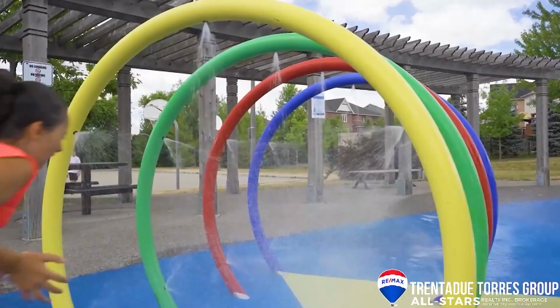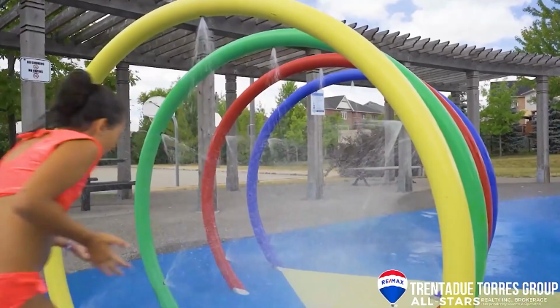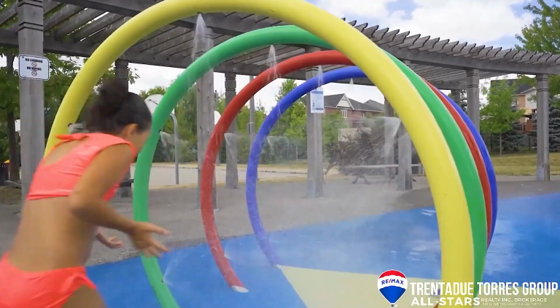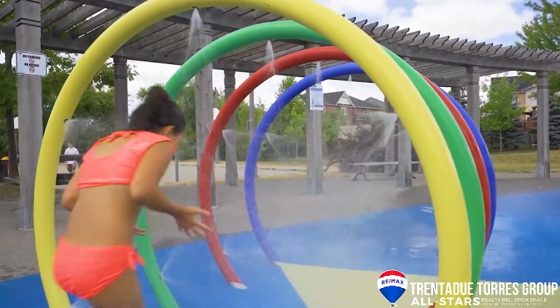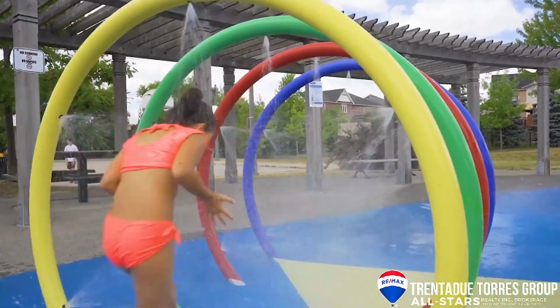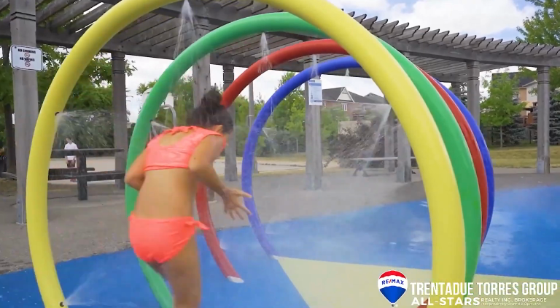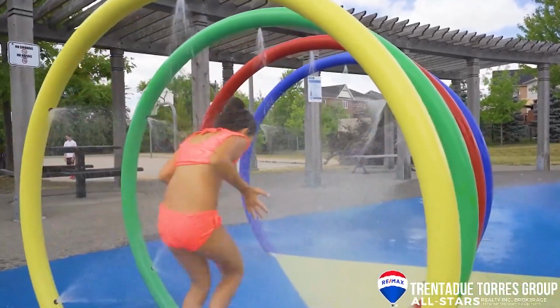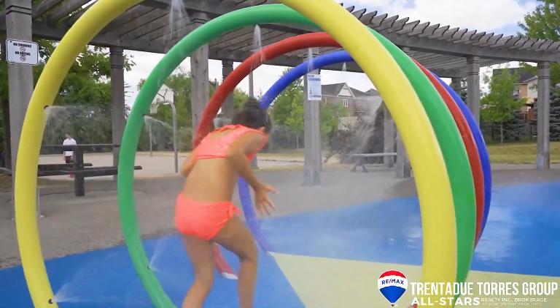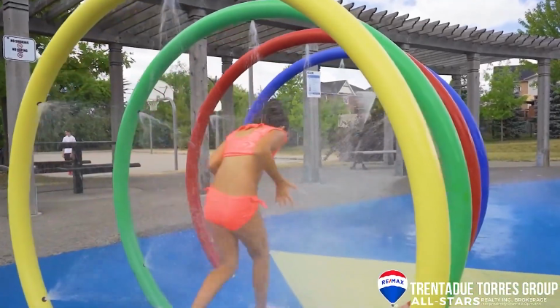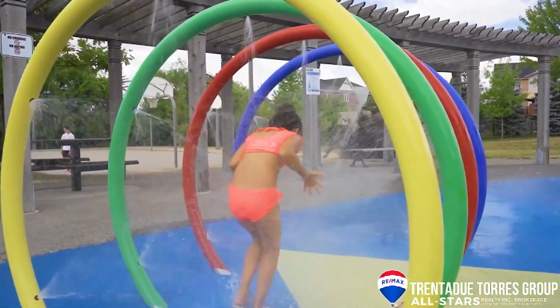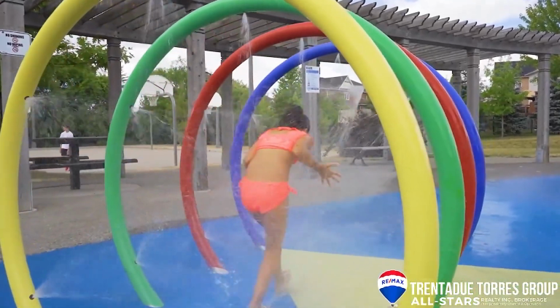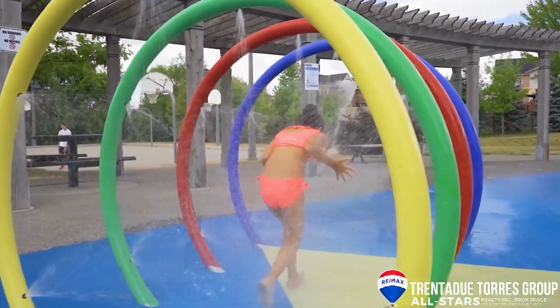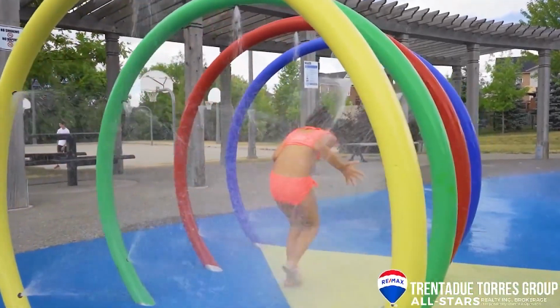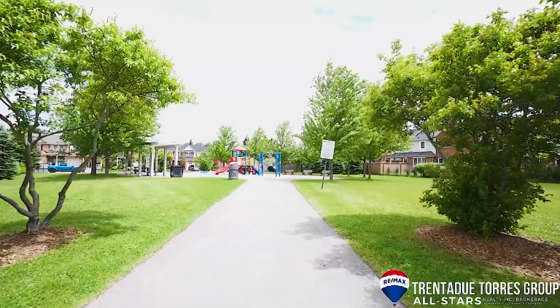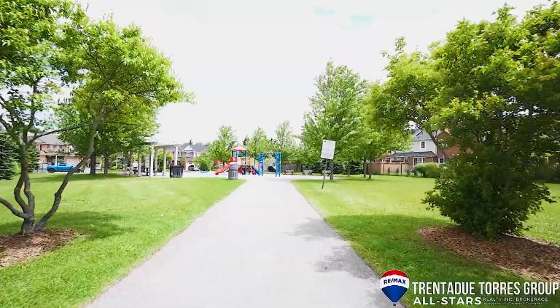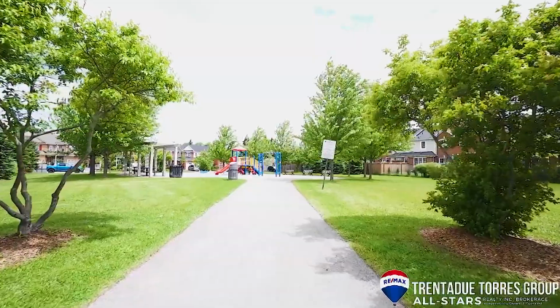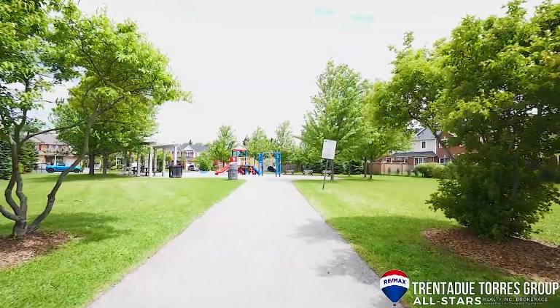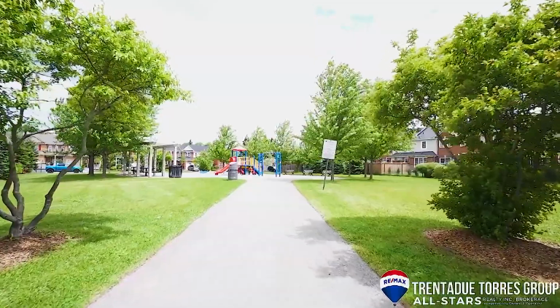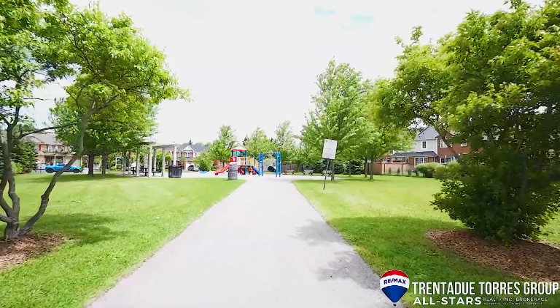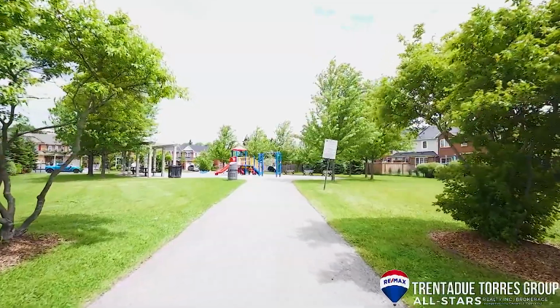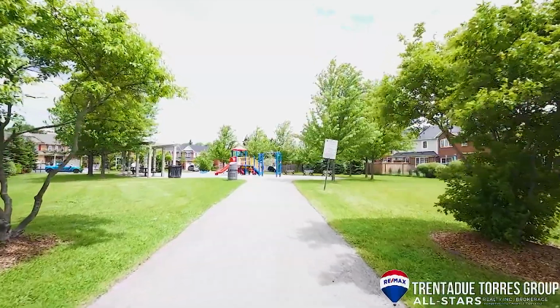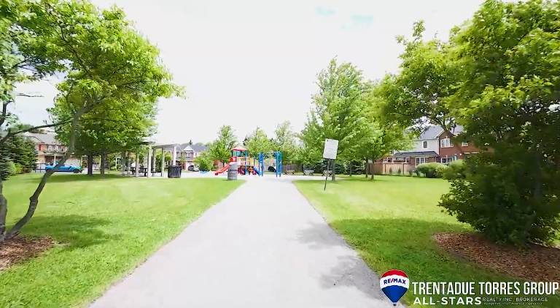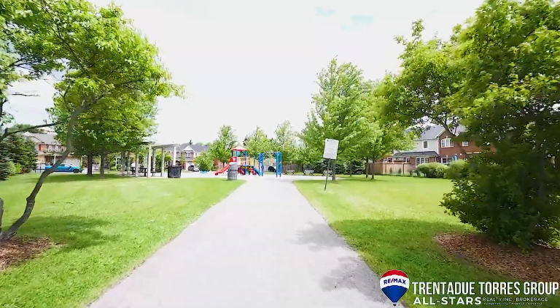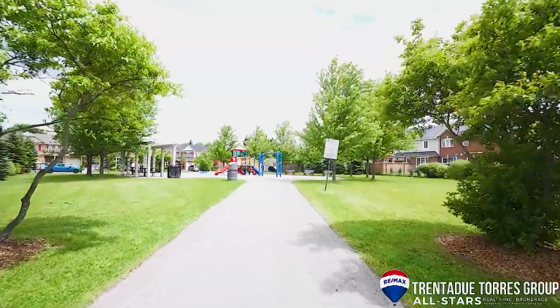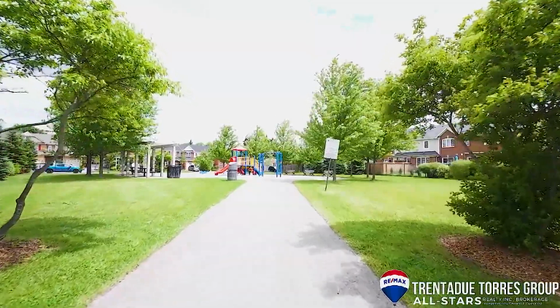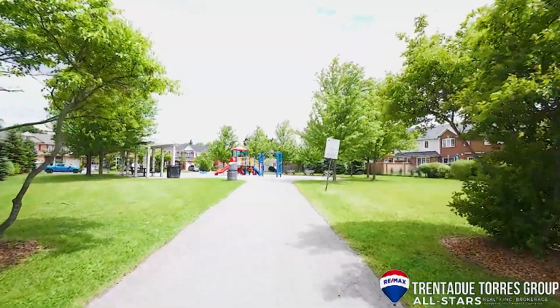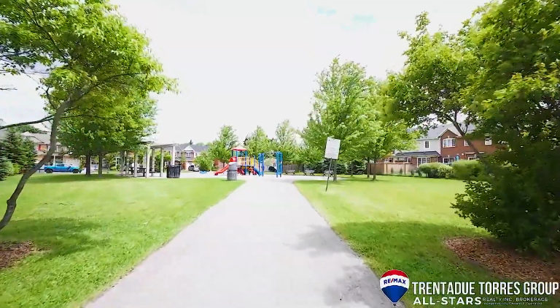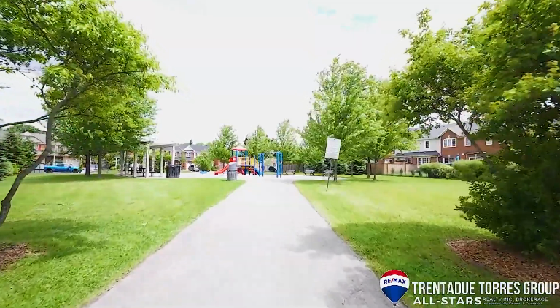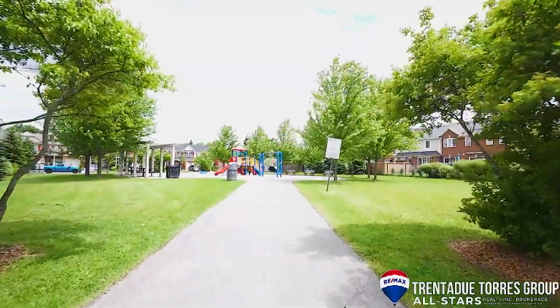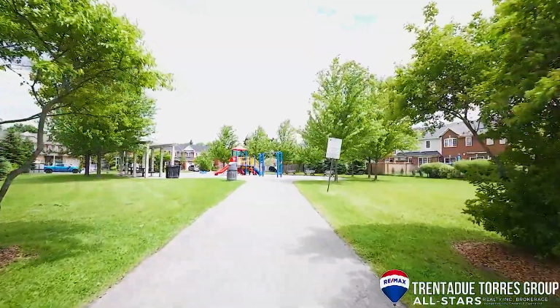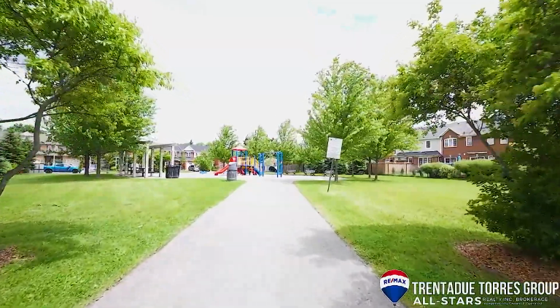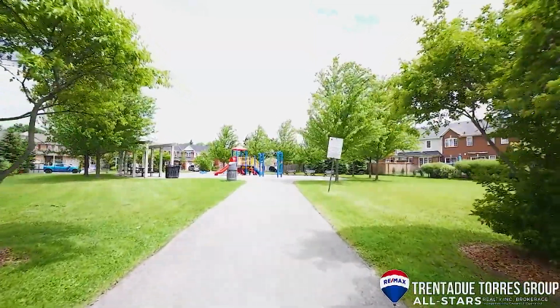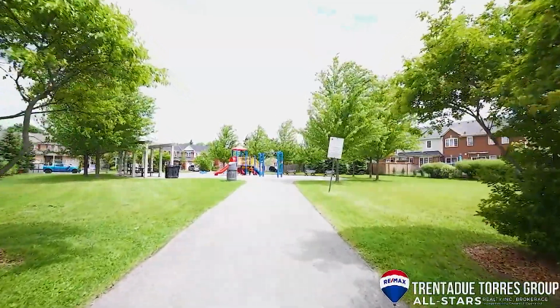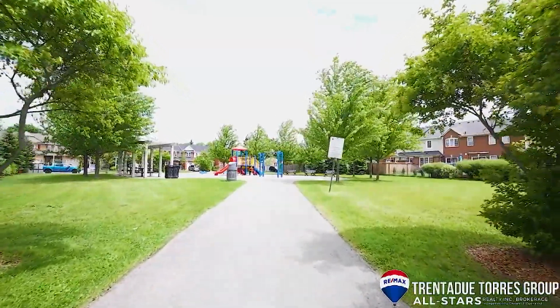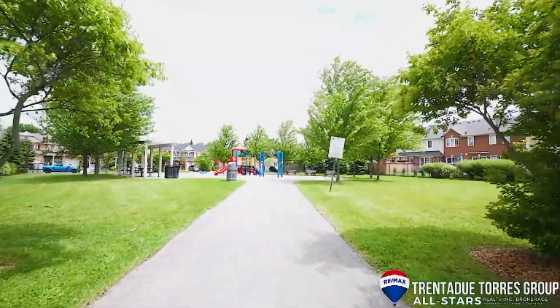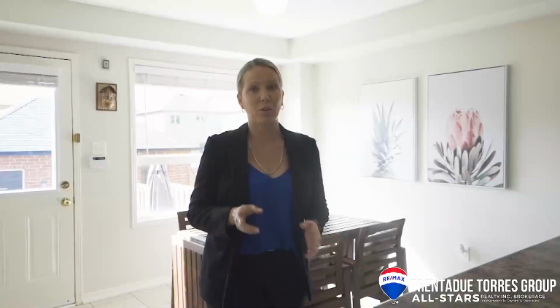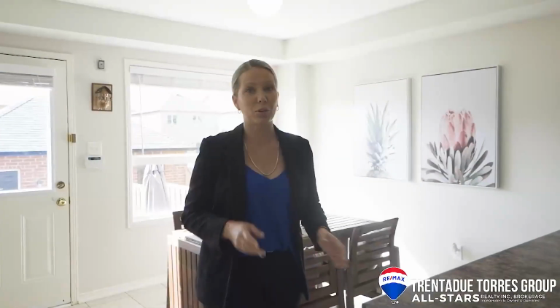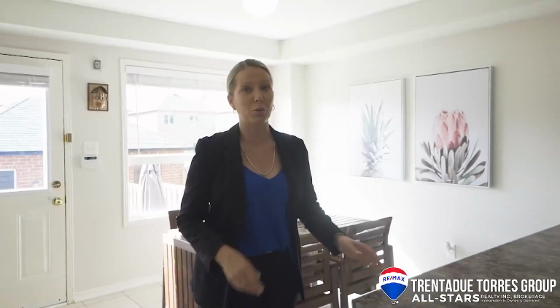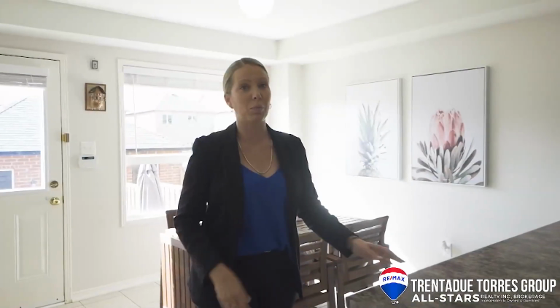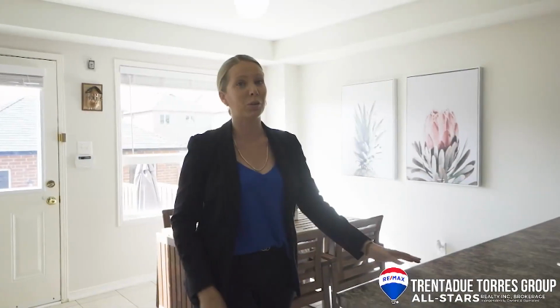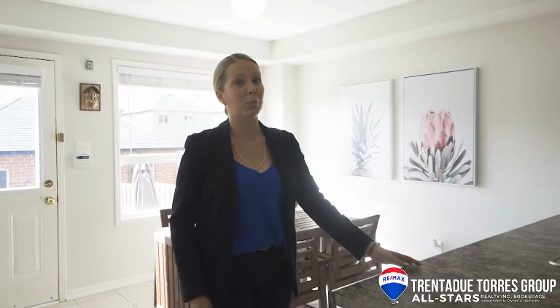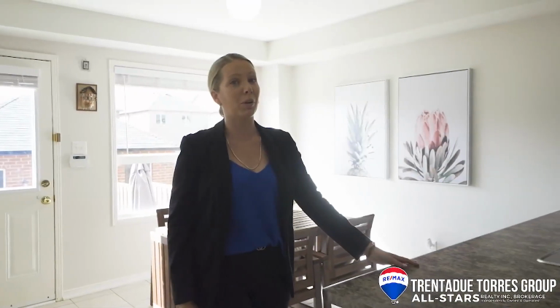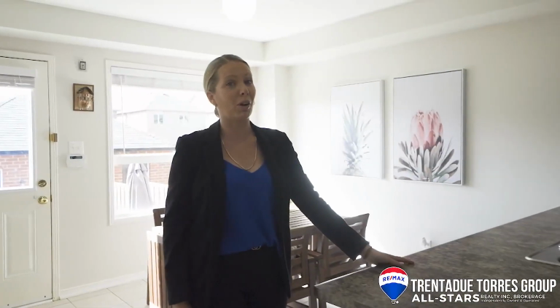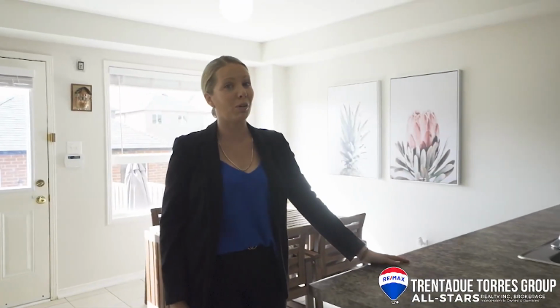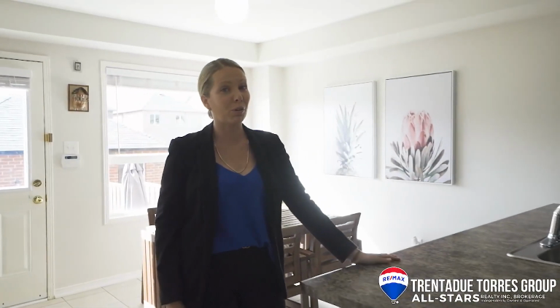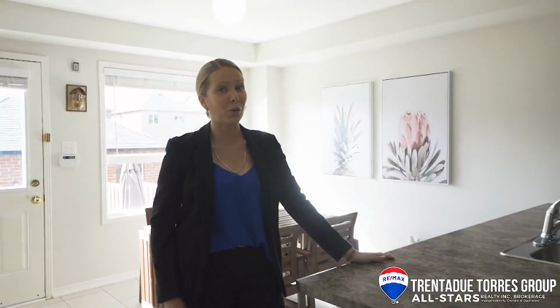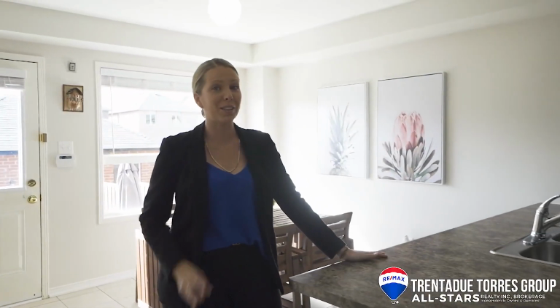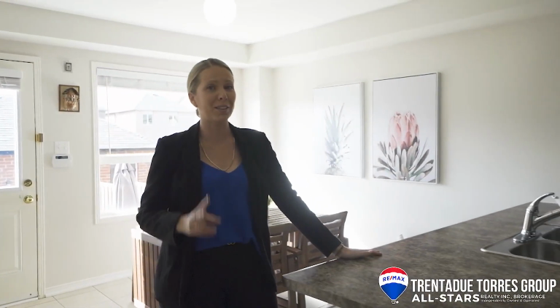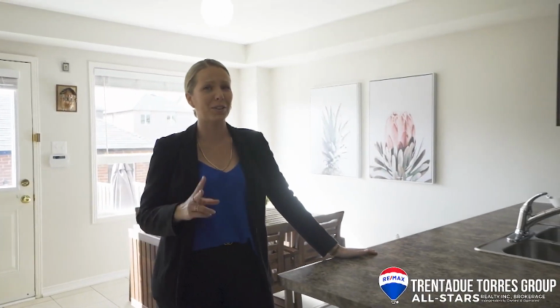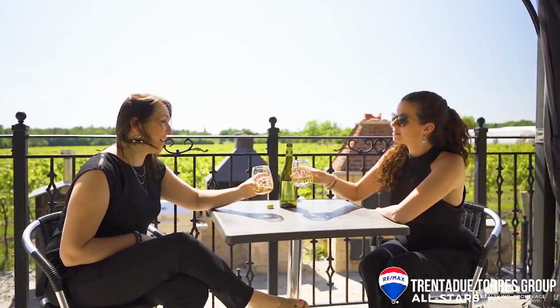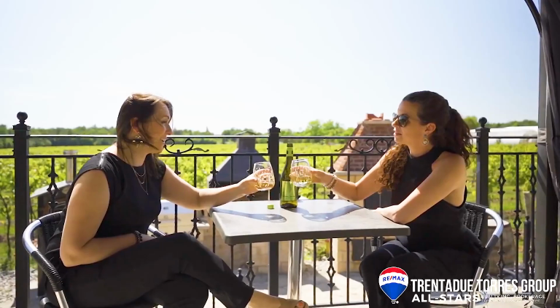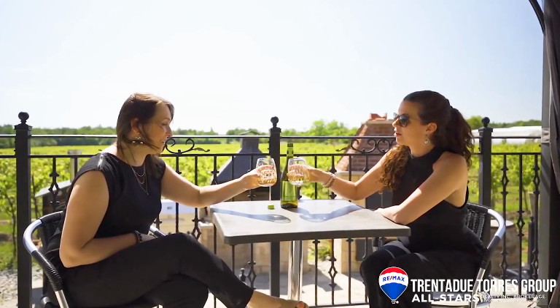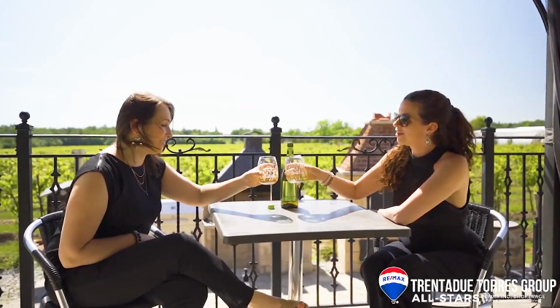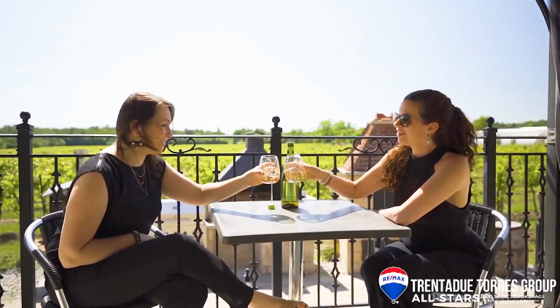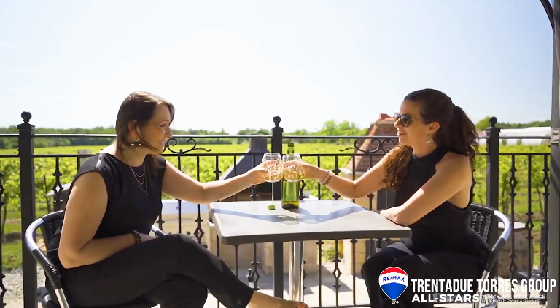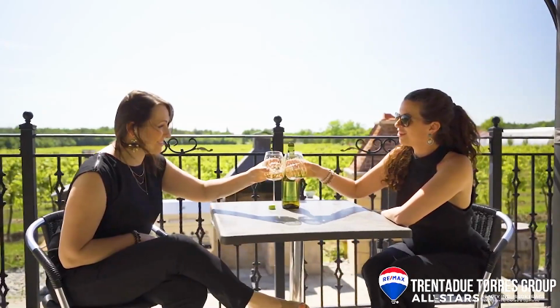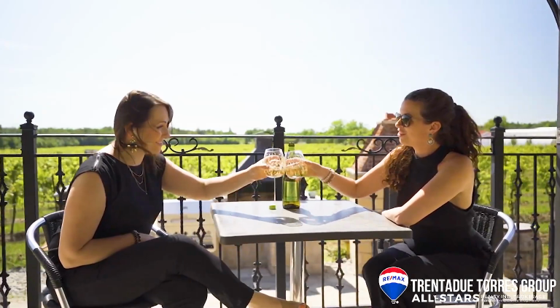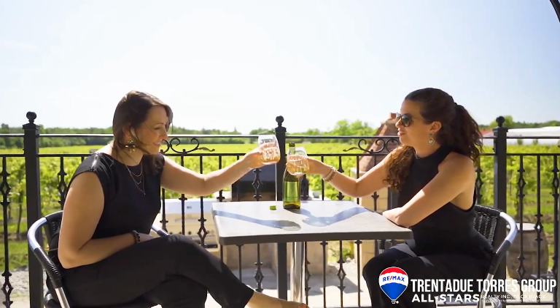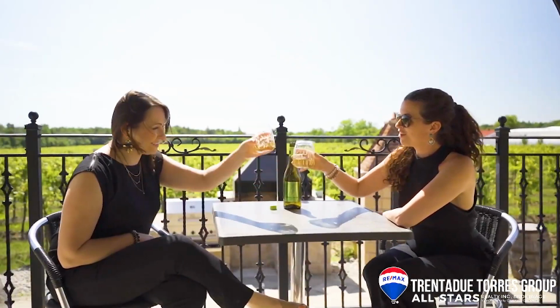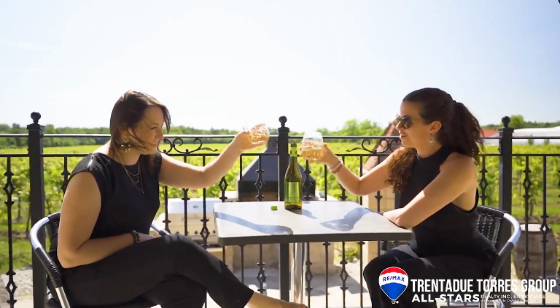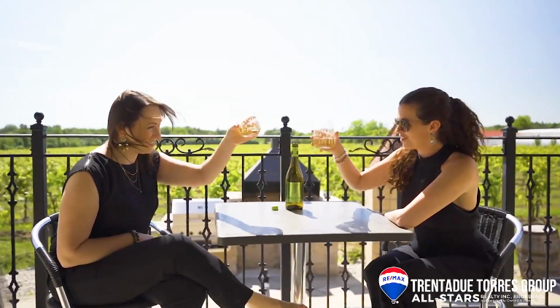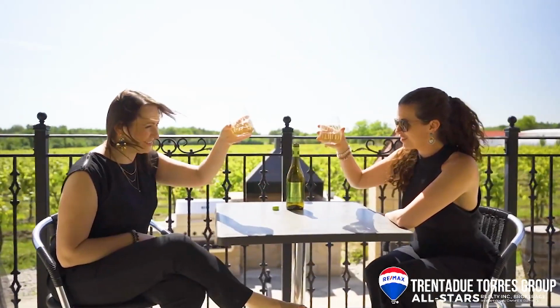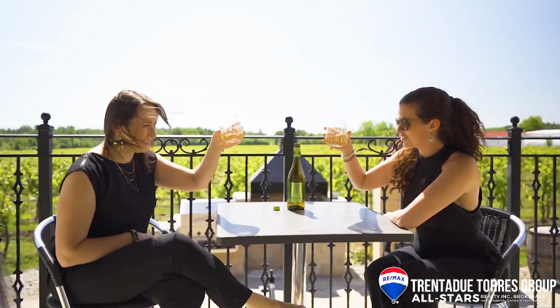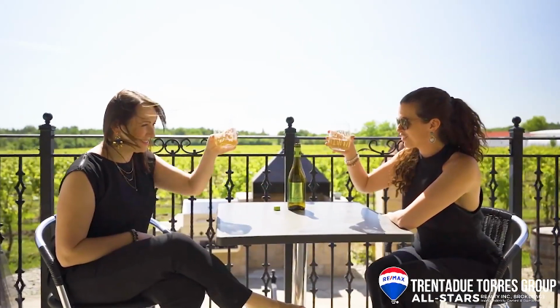There are many splash pads, parks, and beautiful walking trails throughout the community. There are also multiple golf courses, two wineries, and so much more.